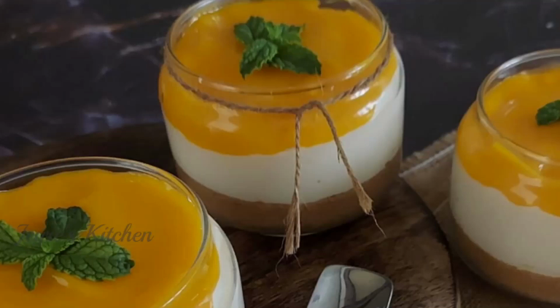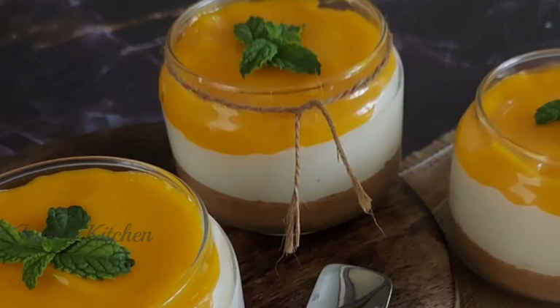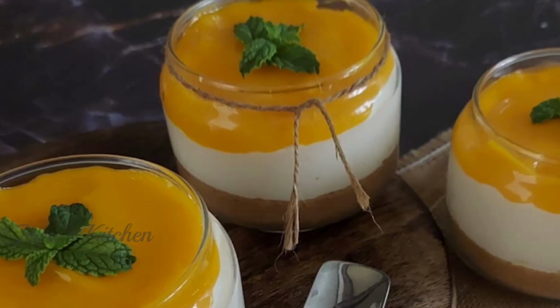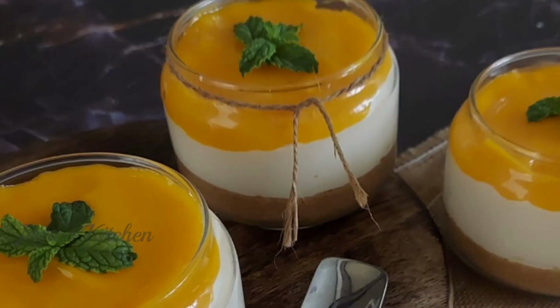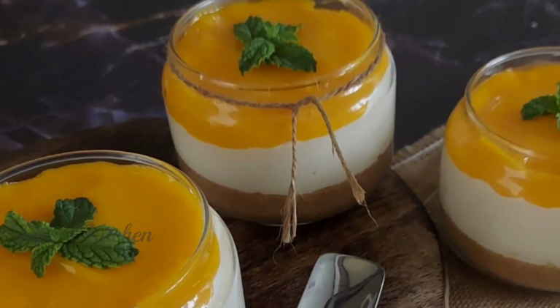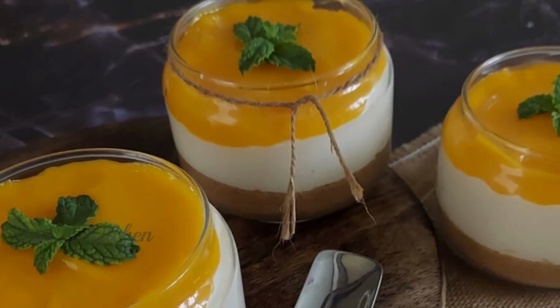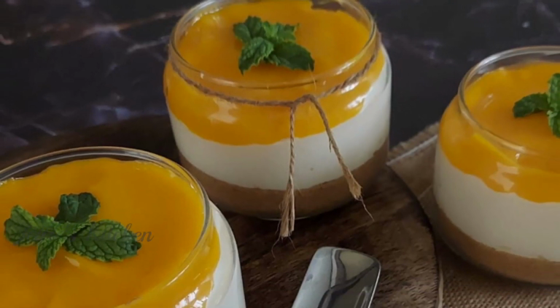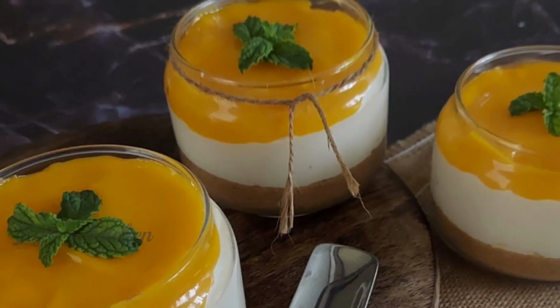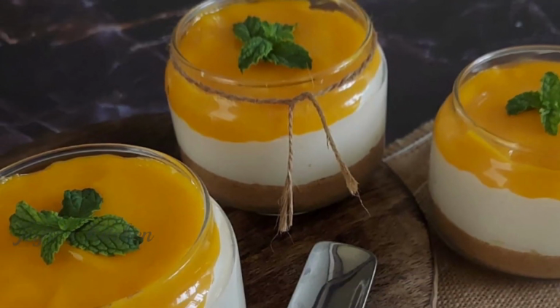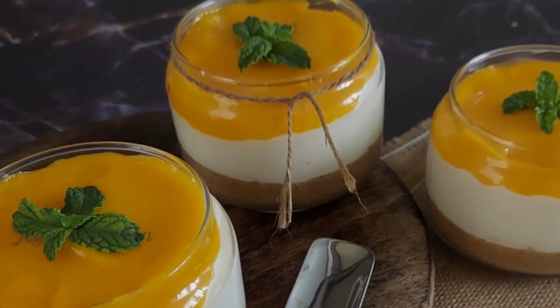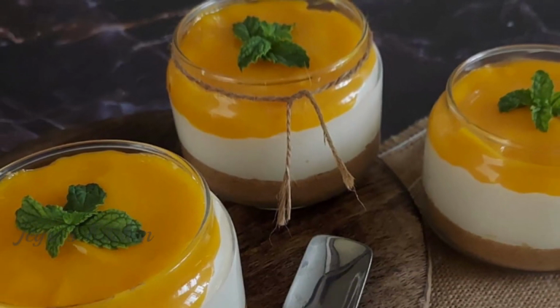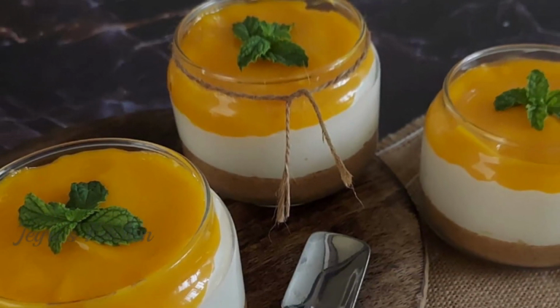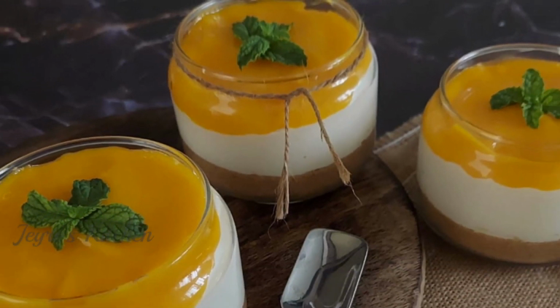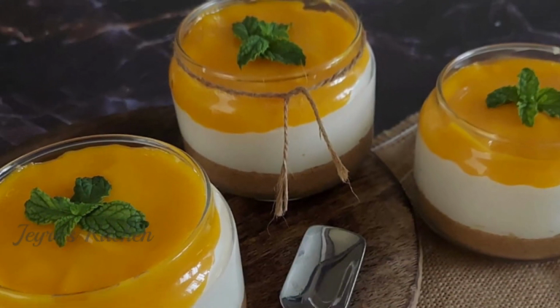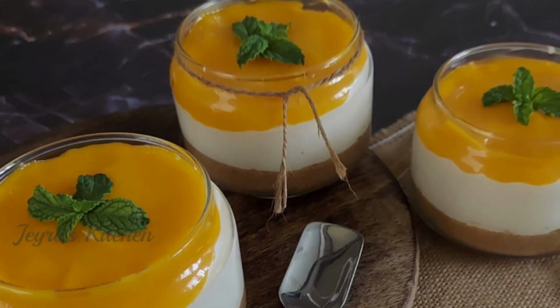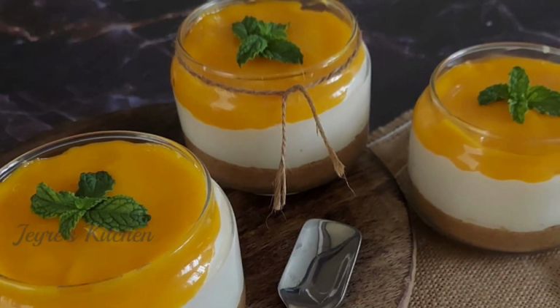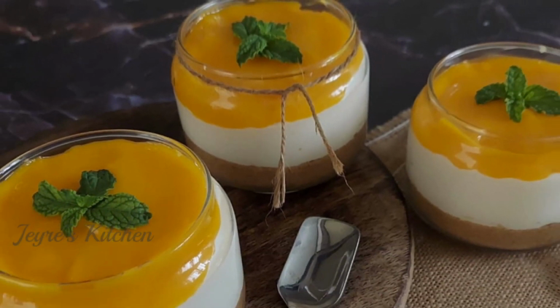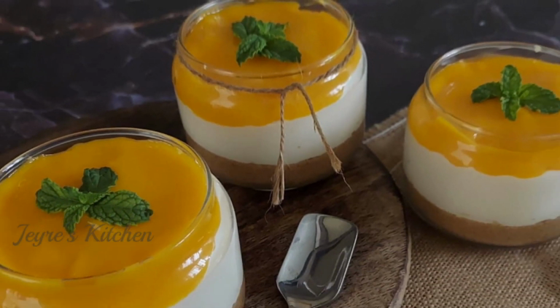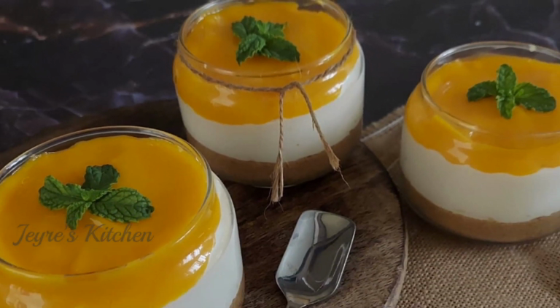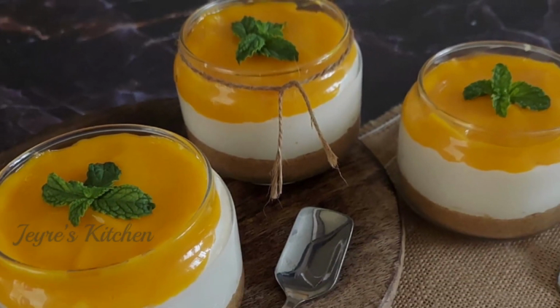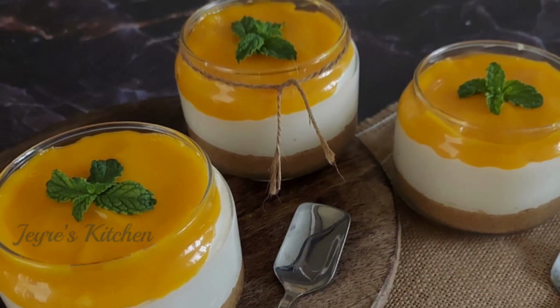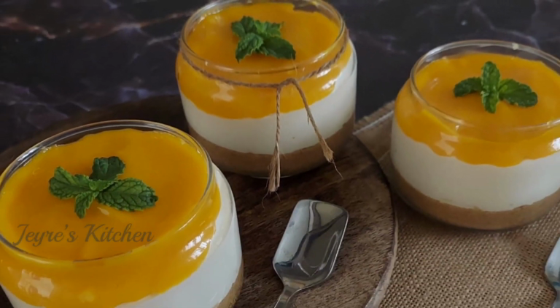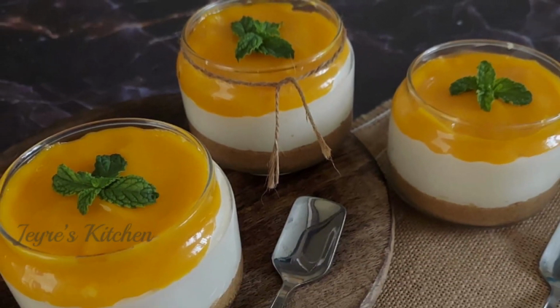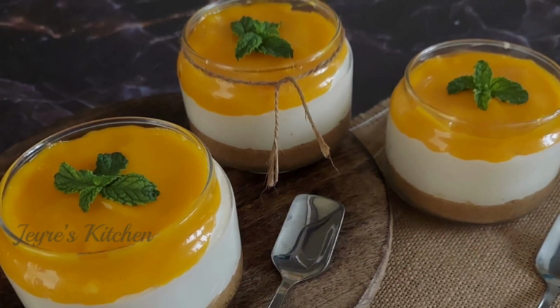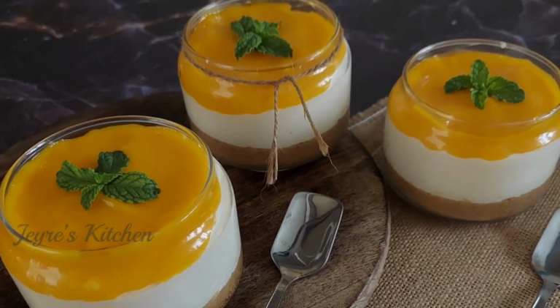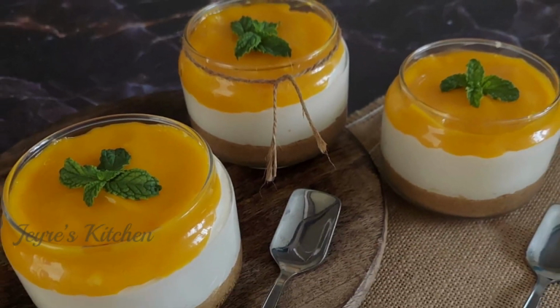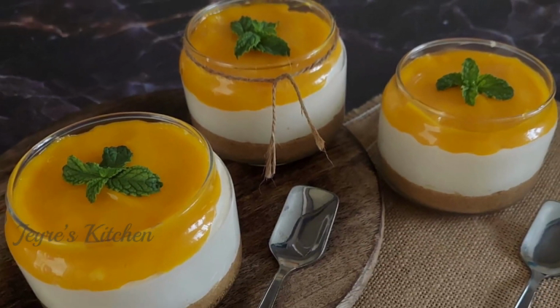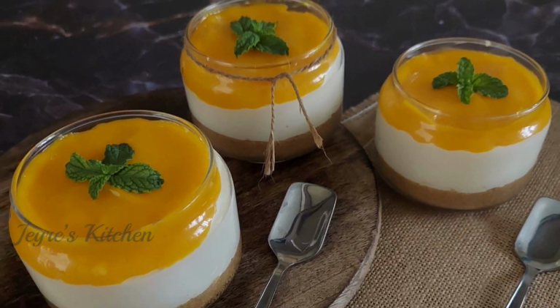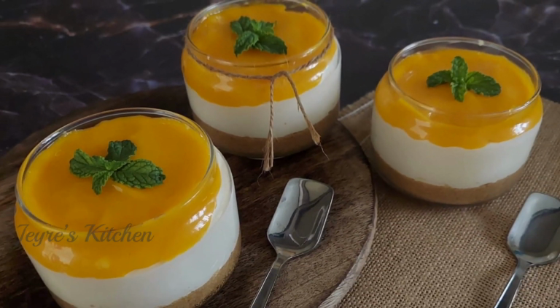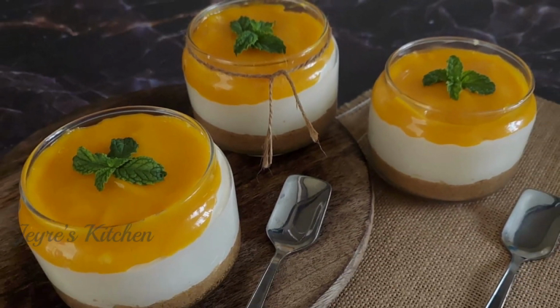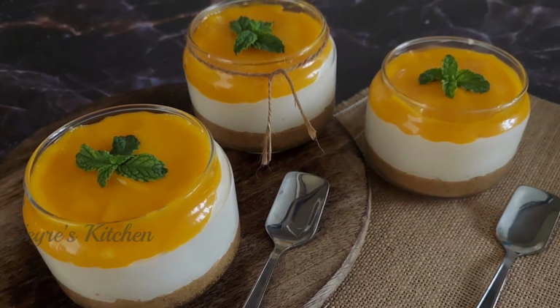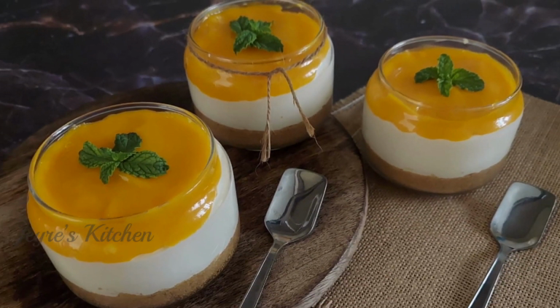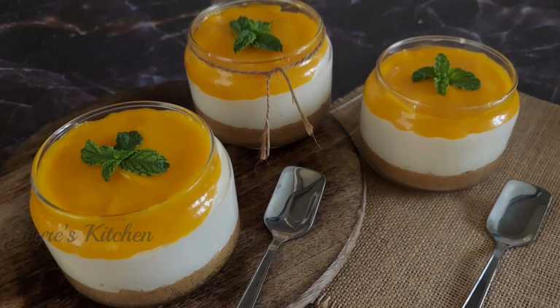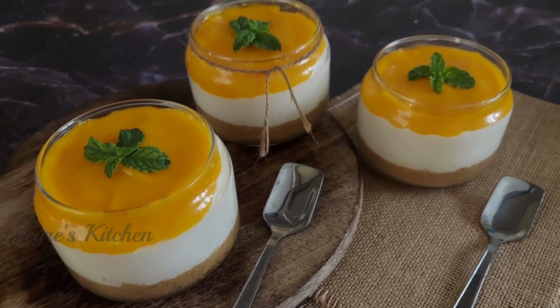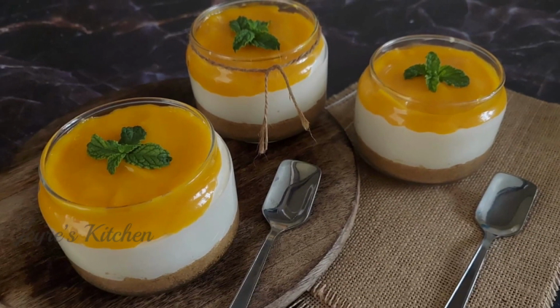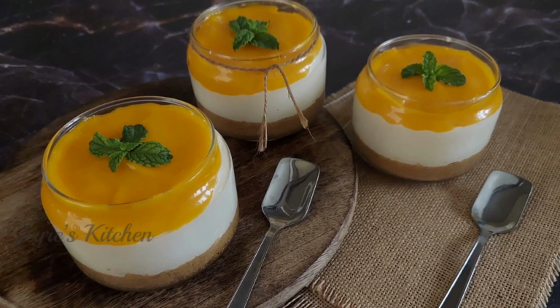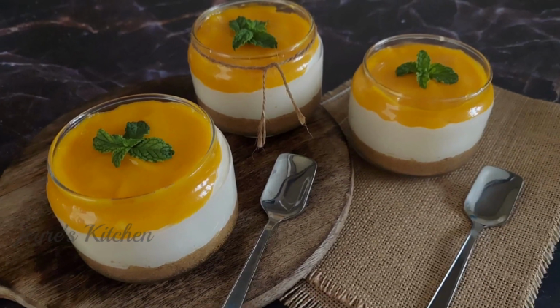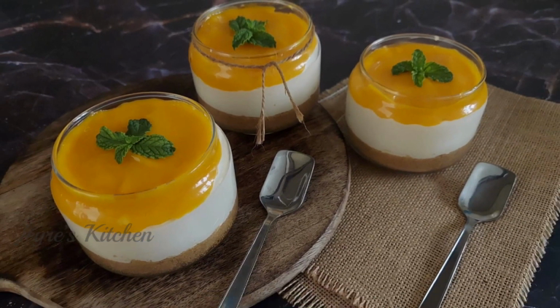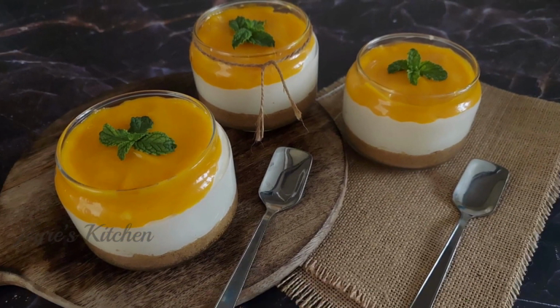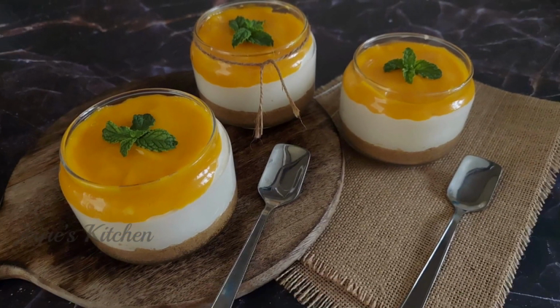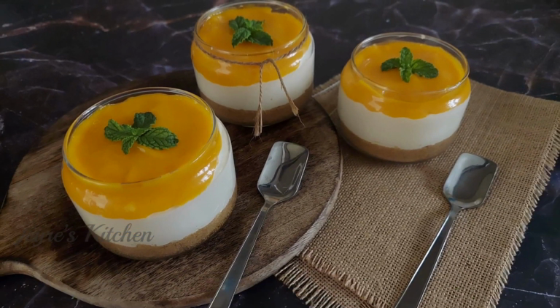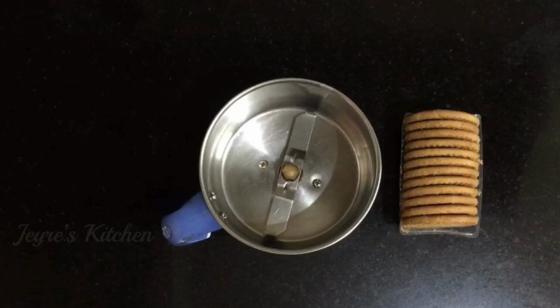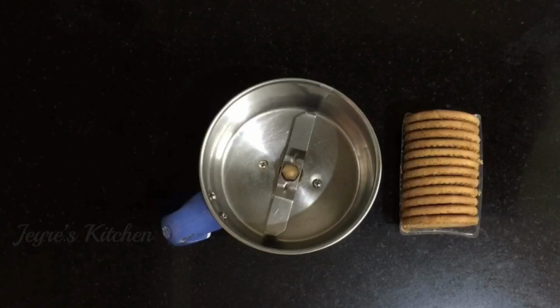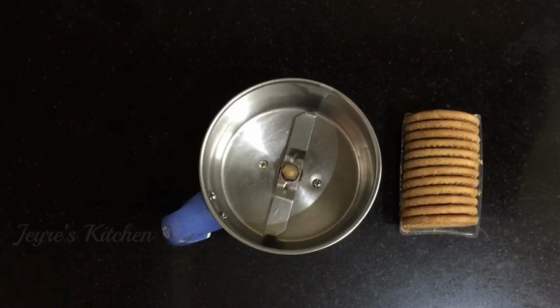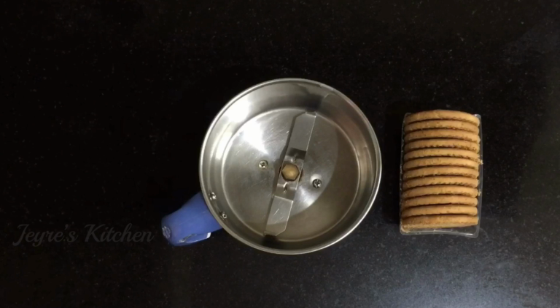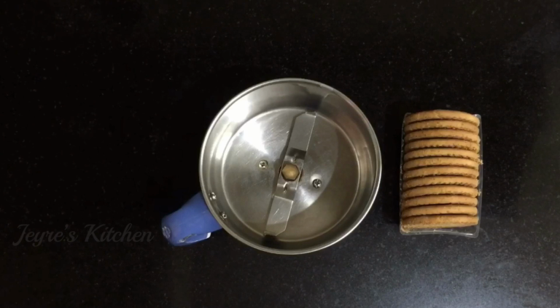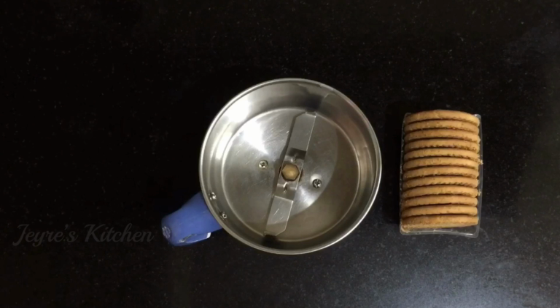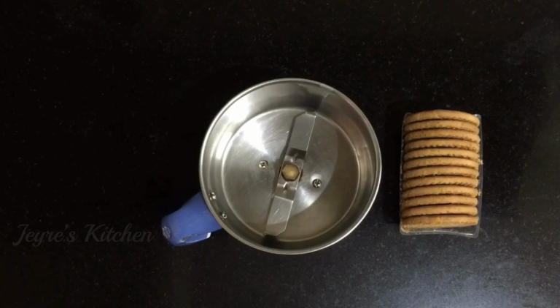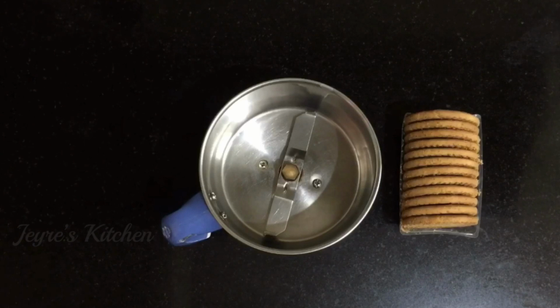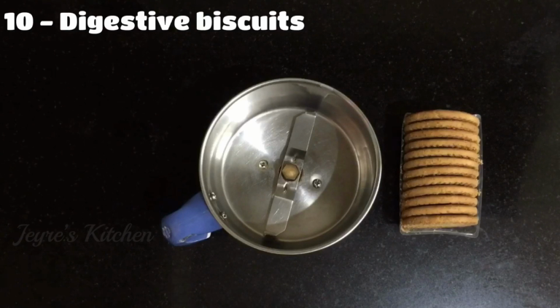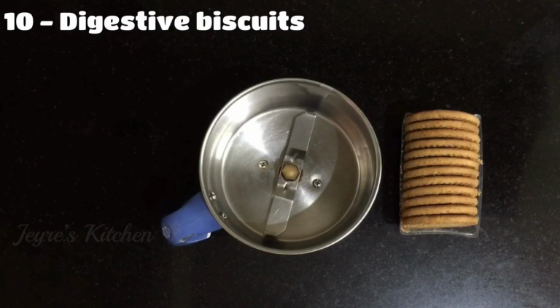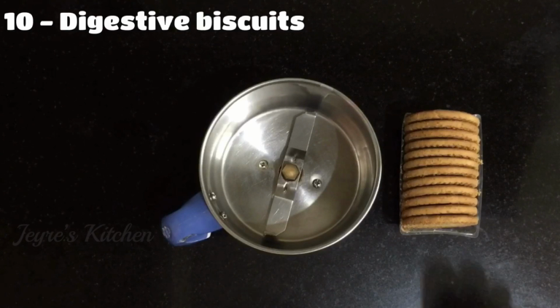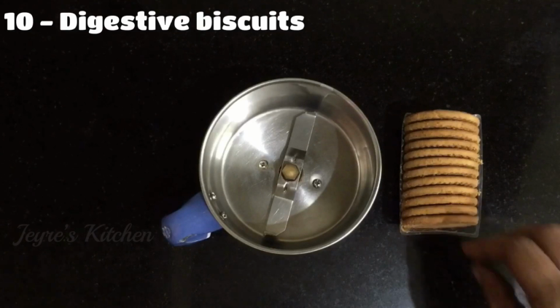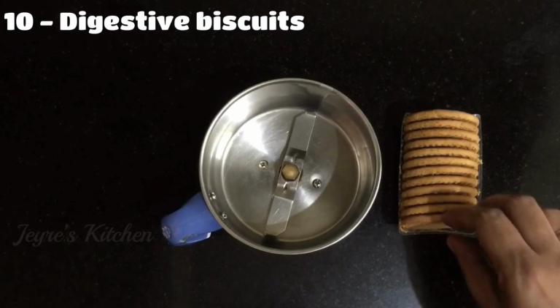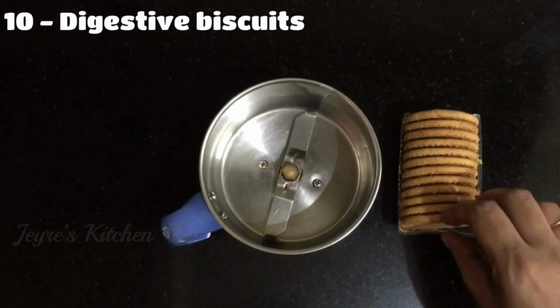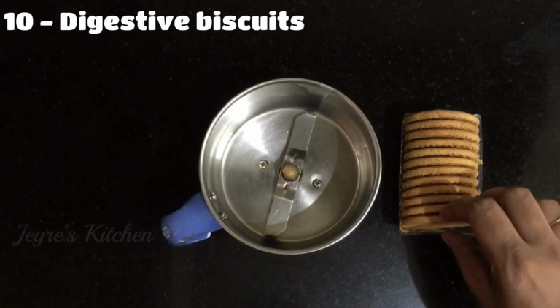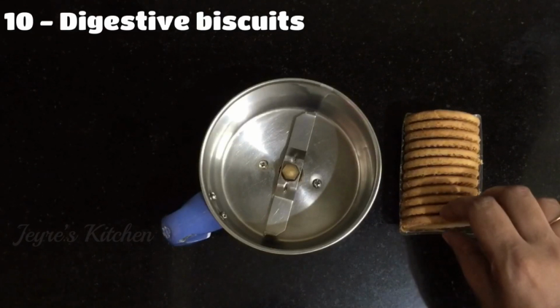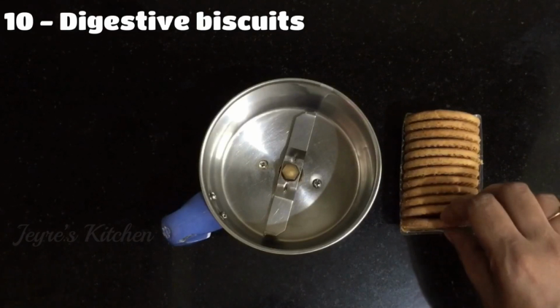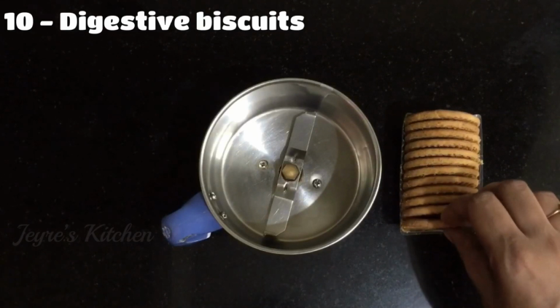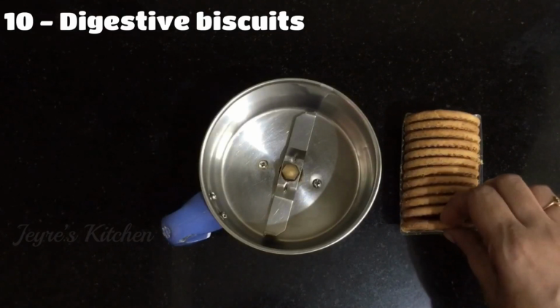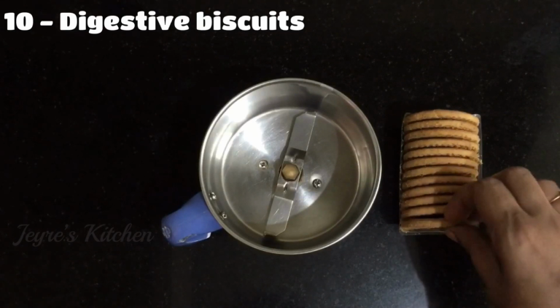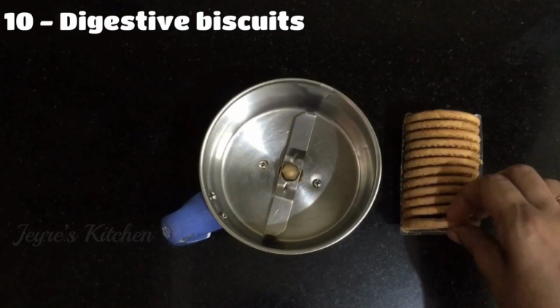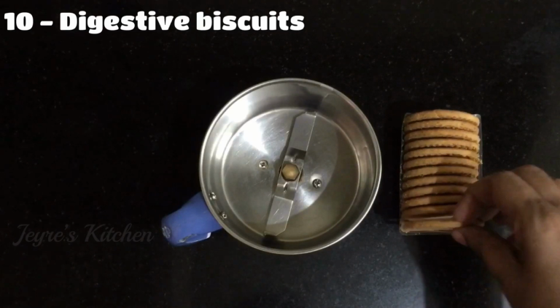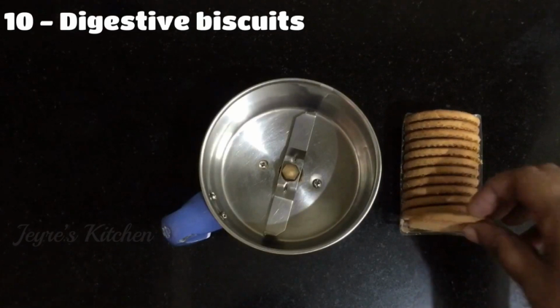Hello friends, welcome to my channel. Here is my name, Mango Cheat Cake.